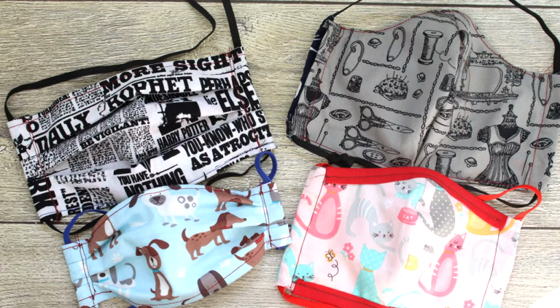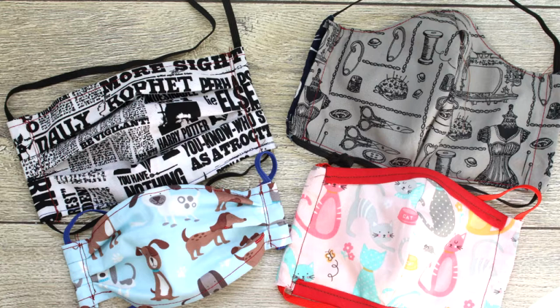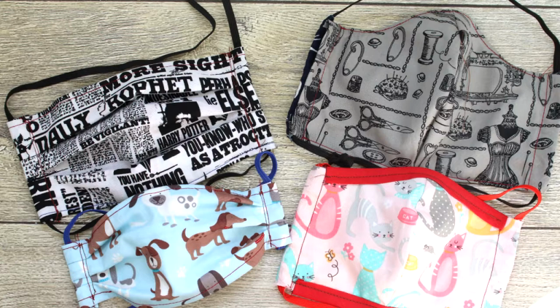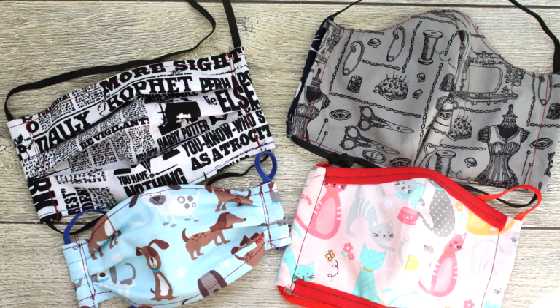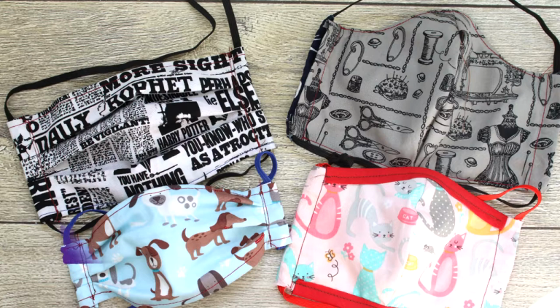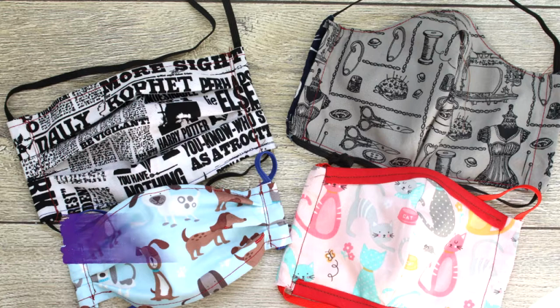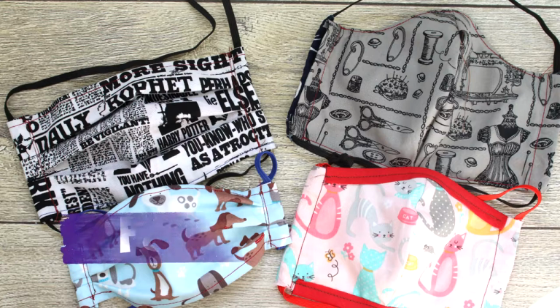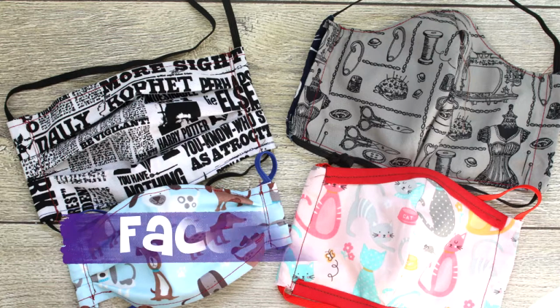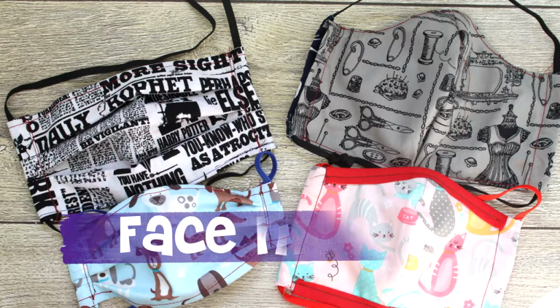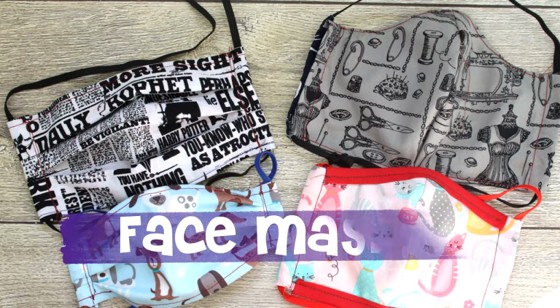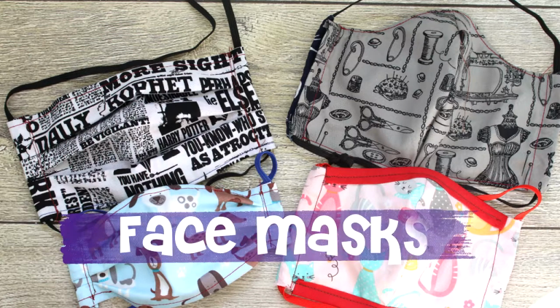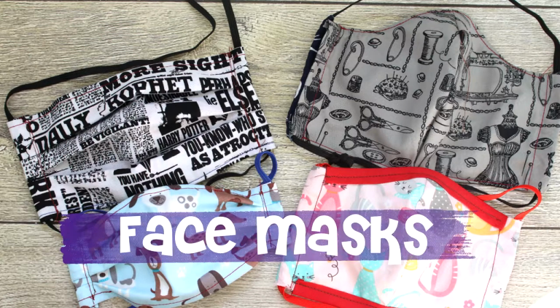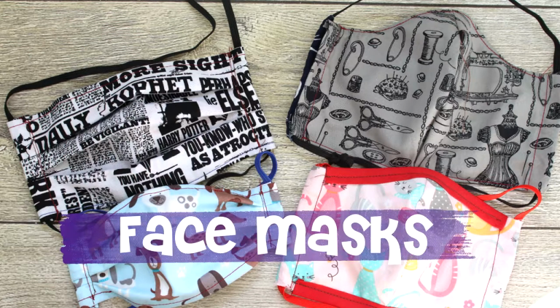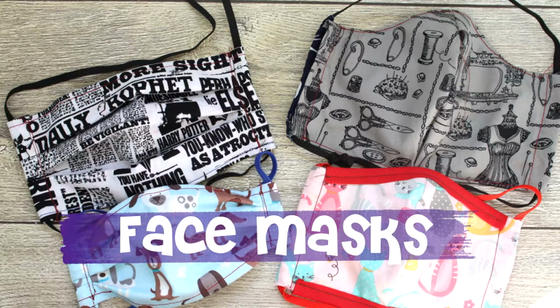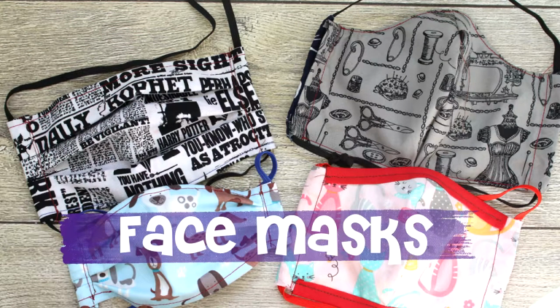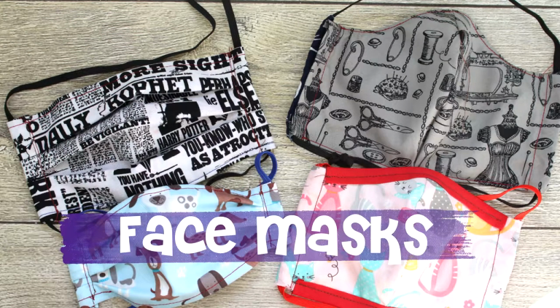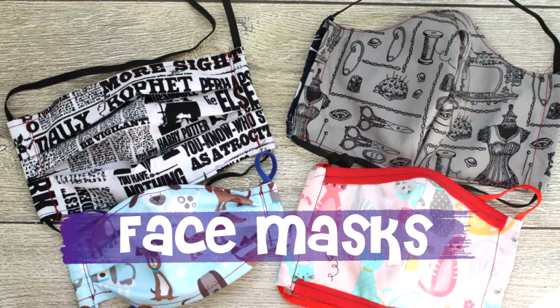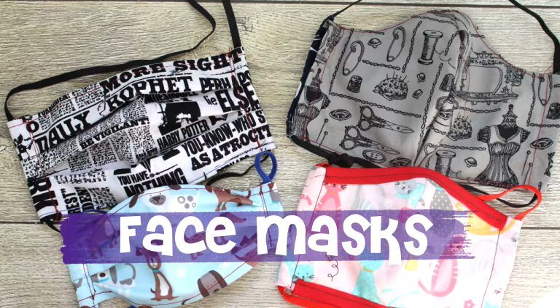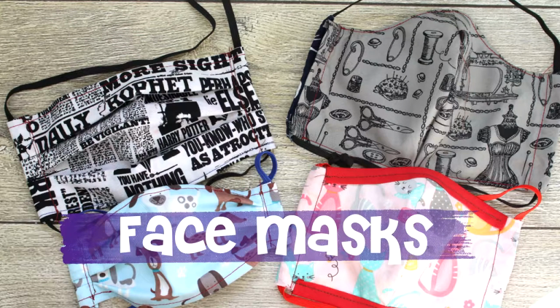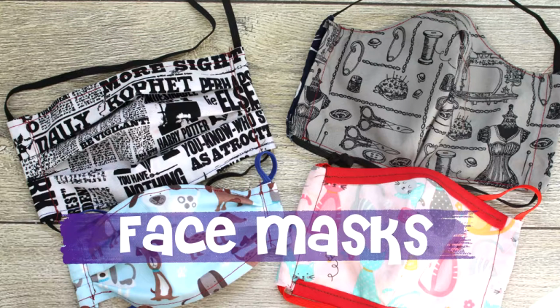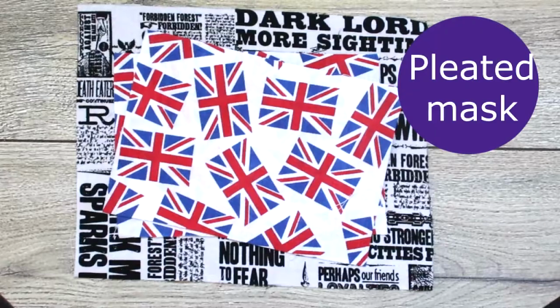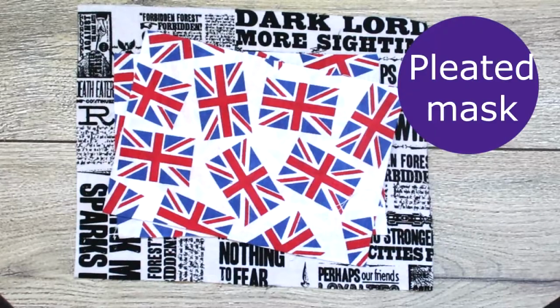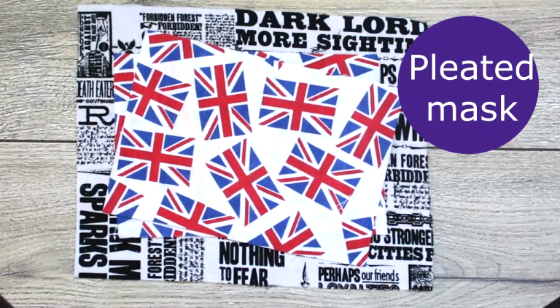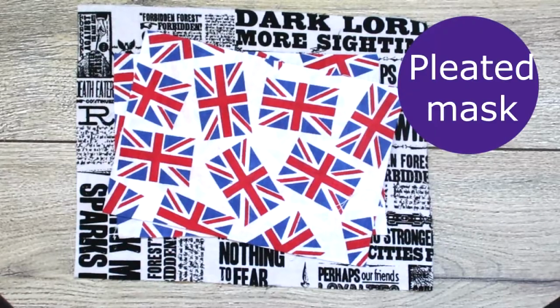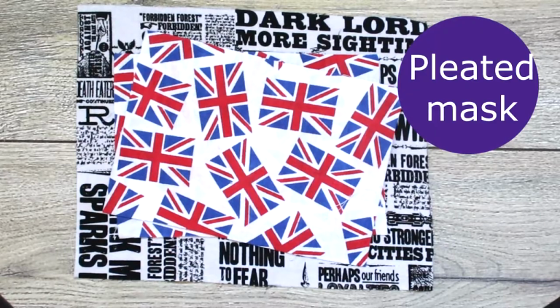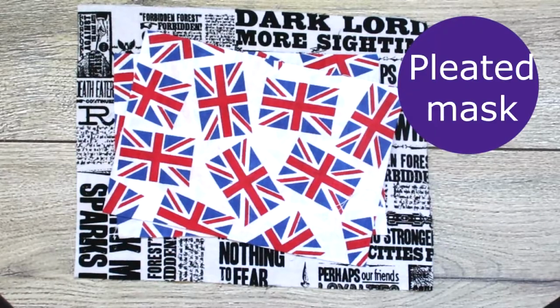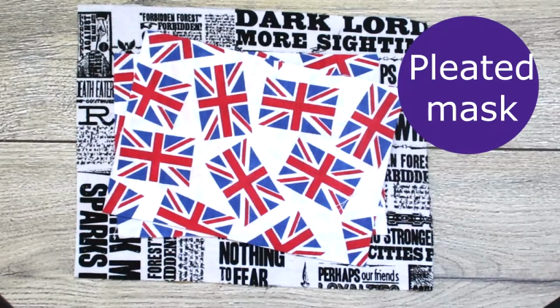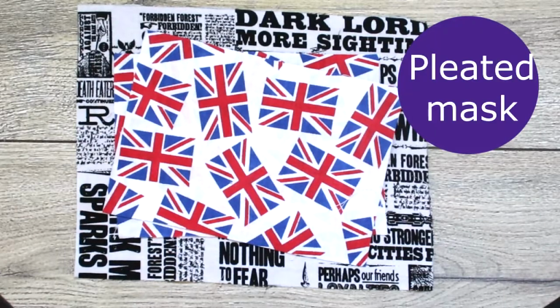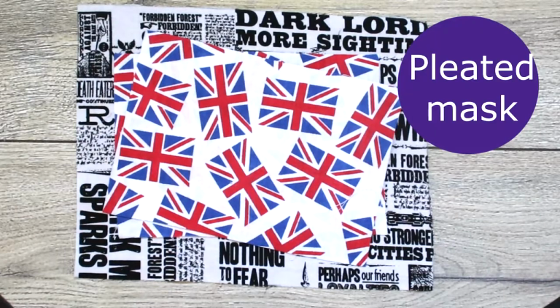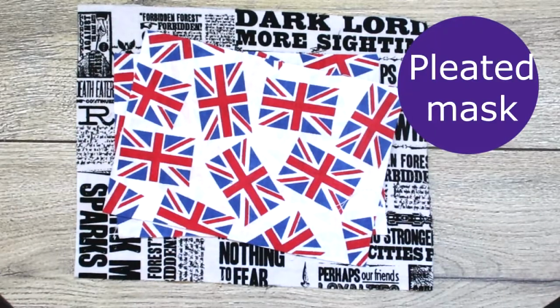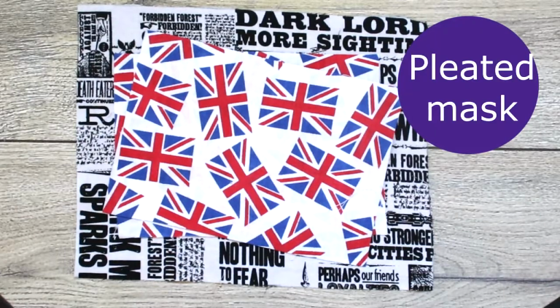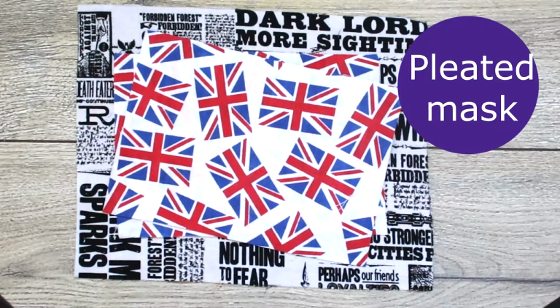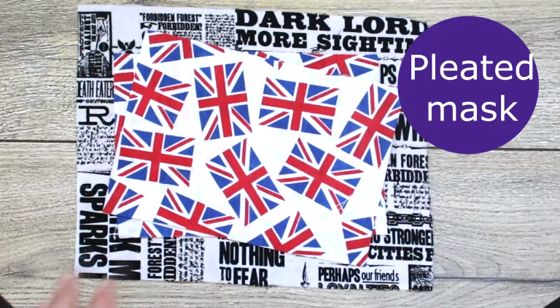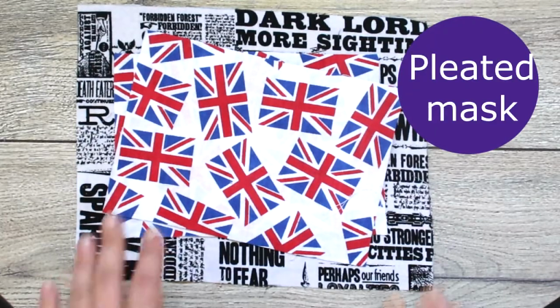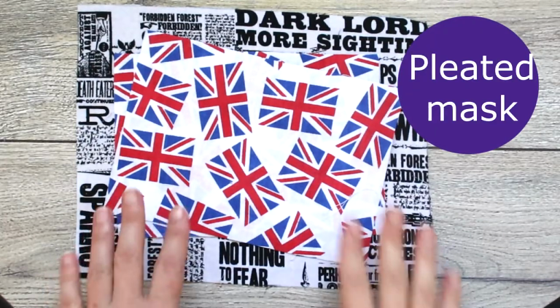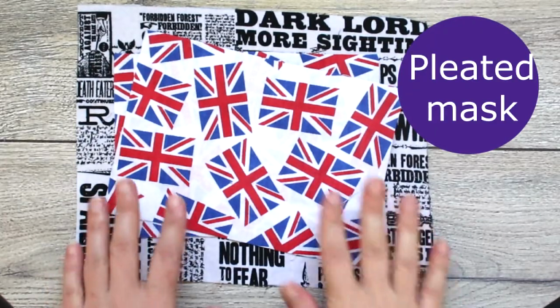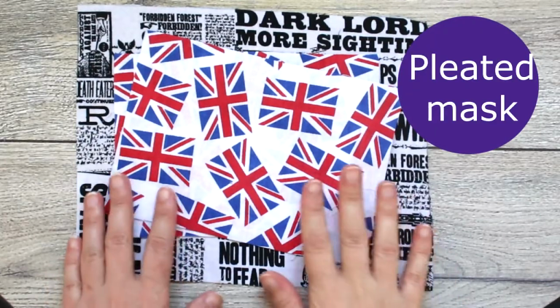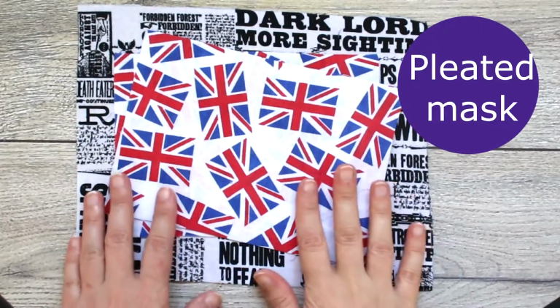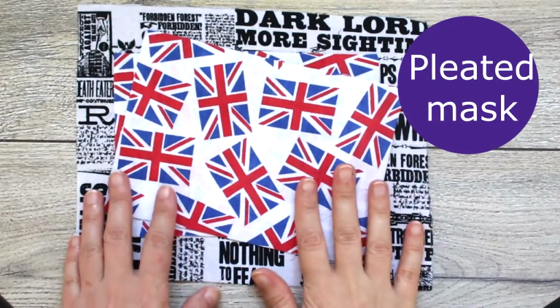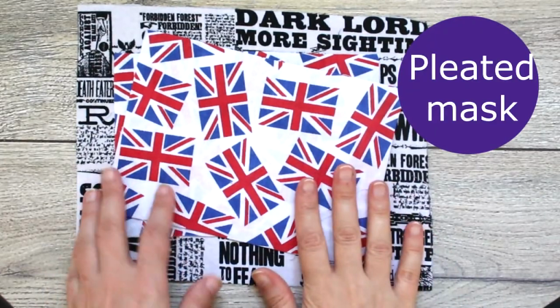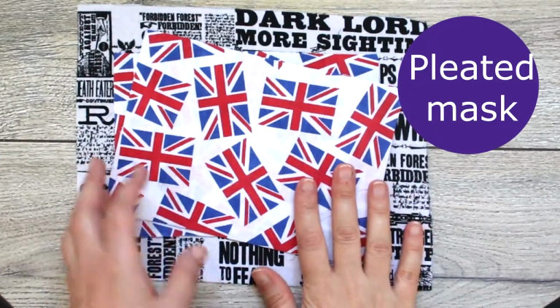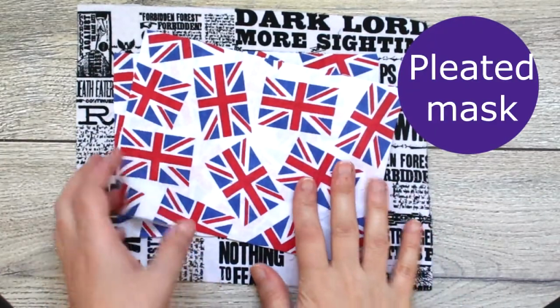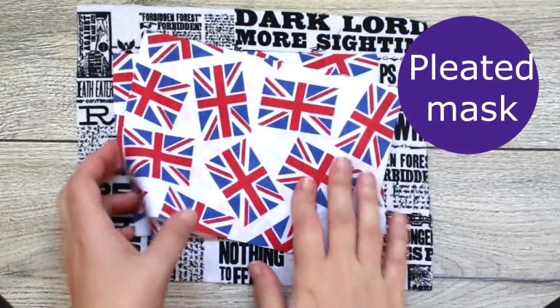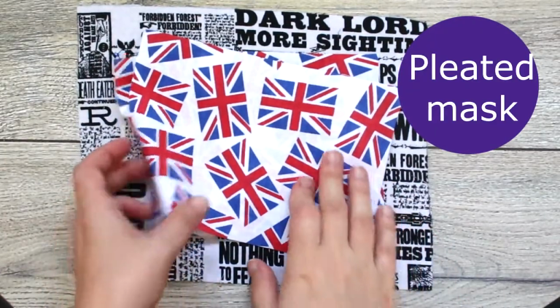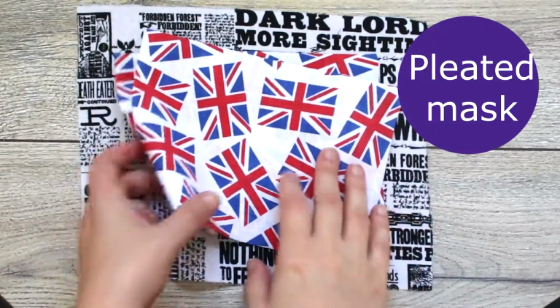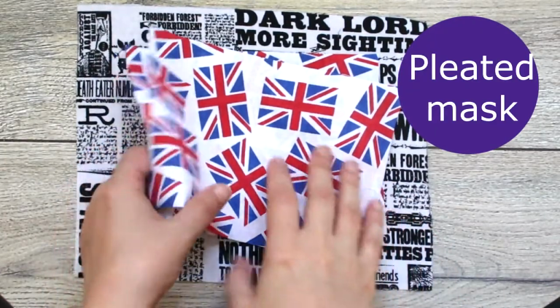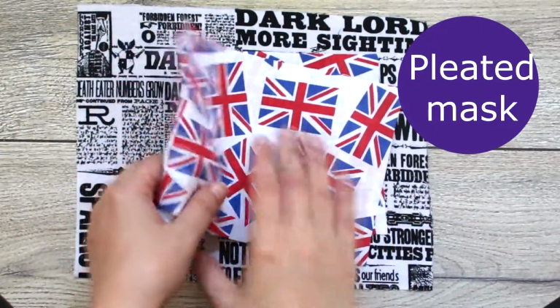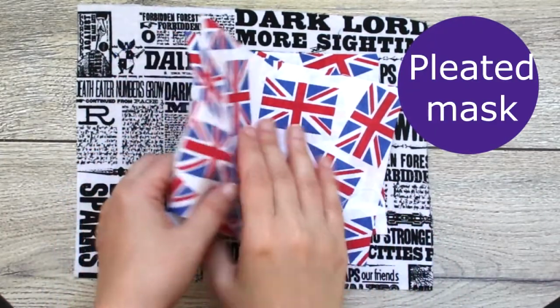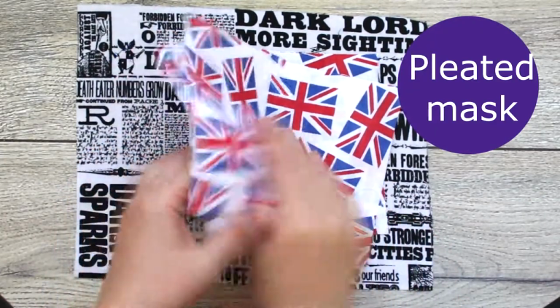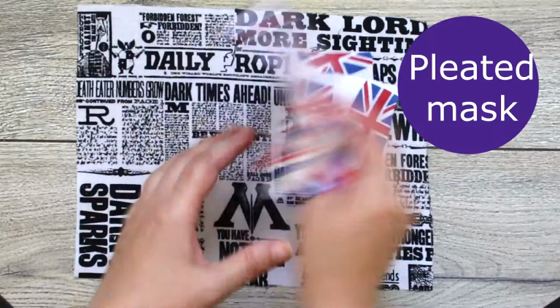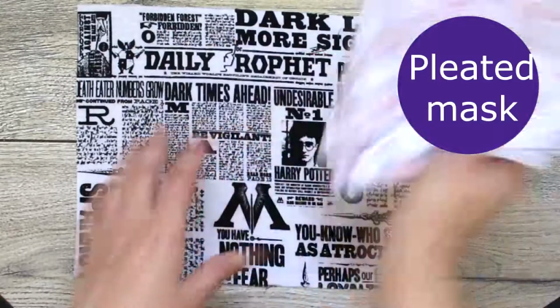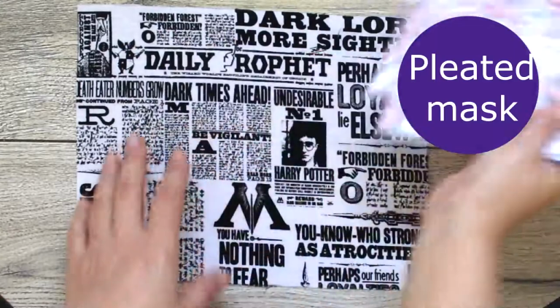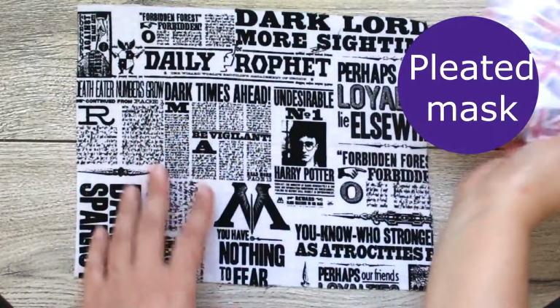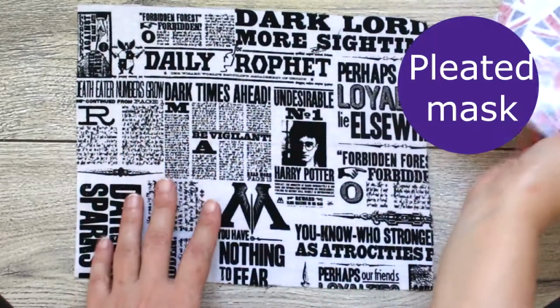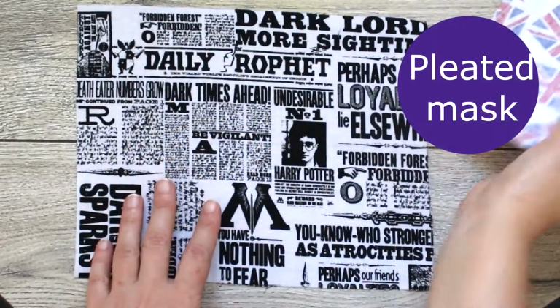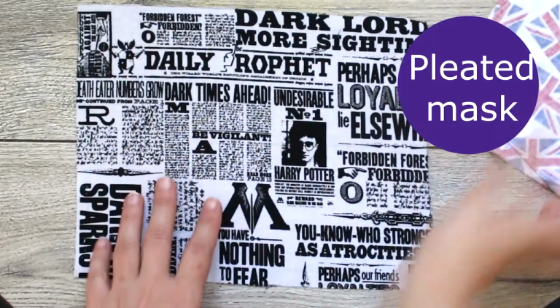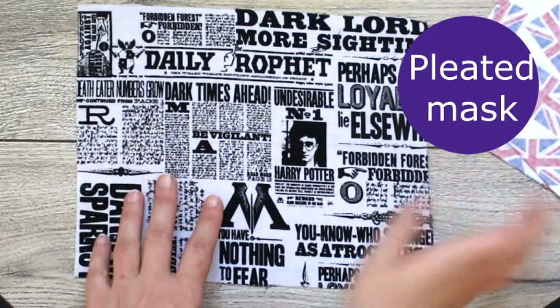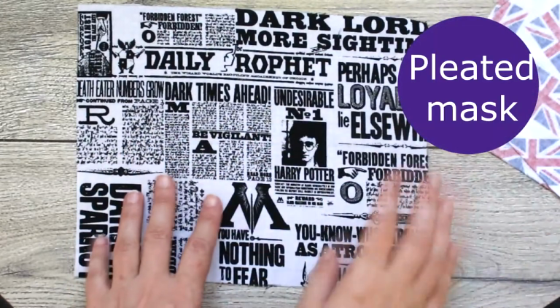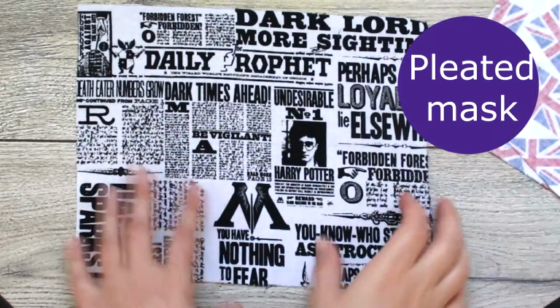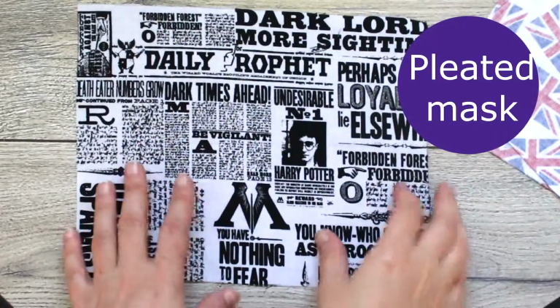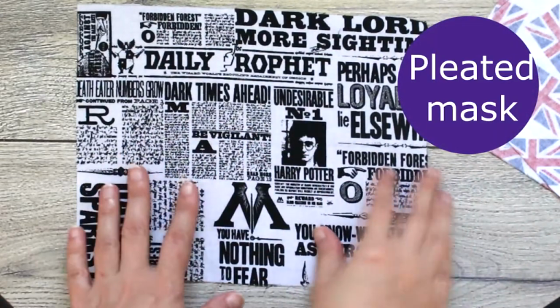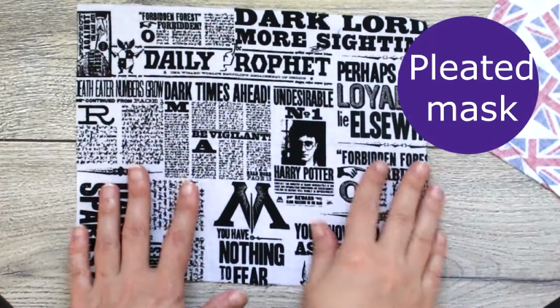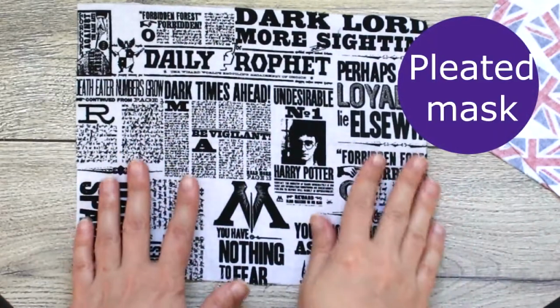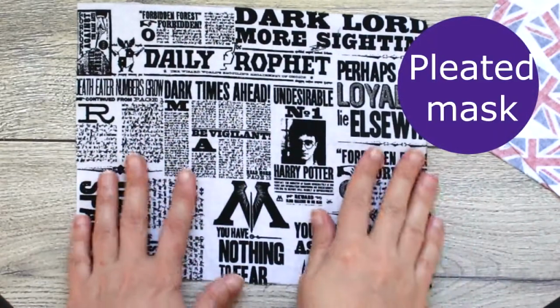Hi everyone! Welcome to my channel! In today's video I'm showing you two ways to create your very own fabric face mask.